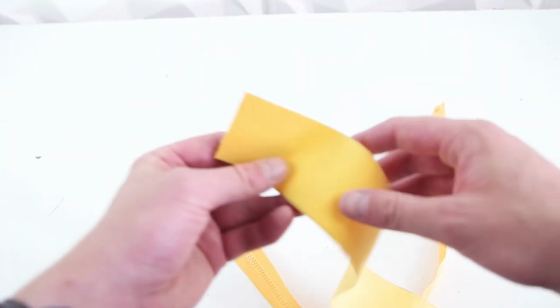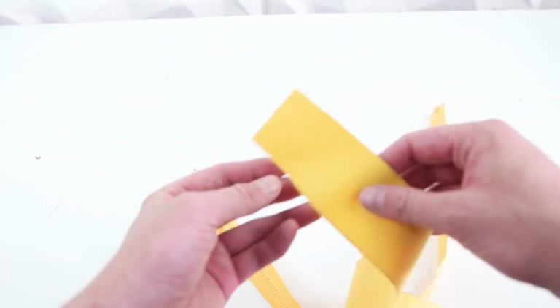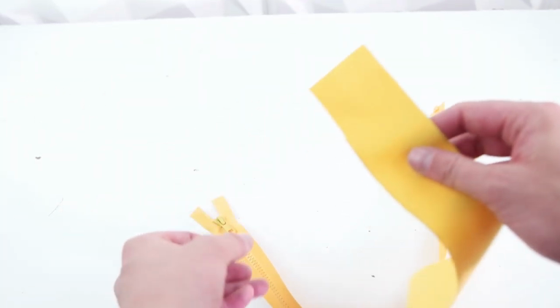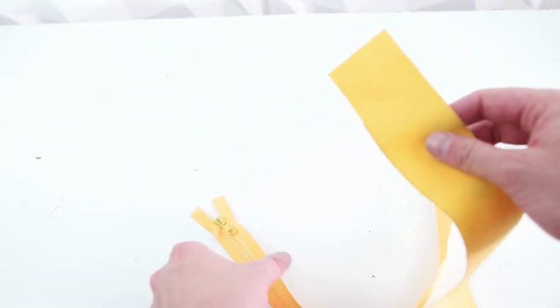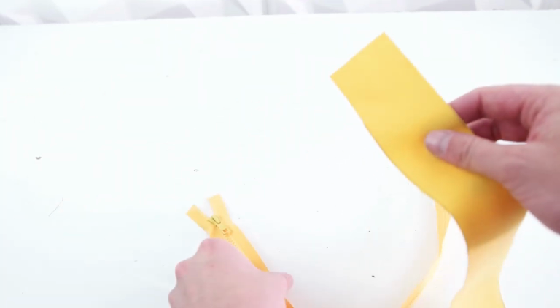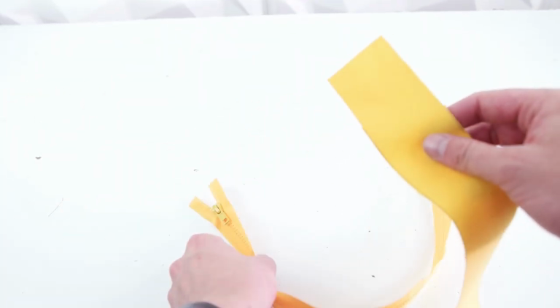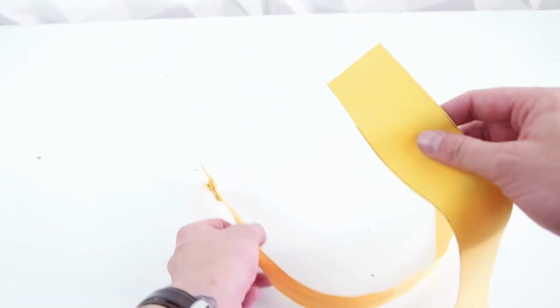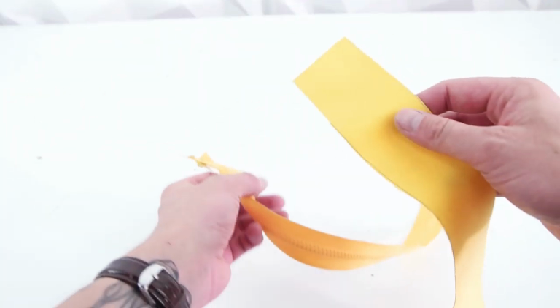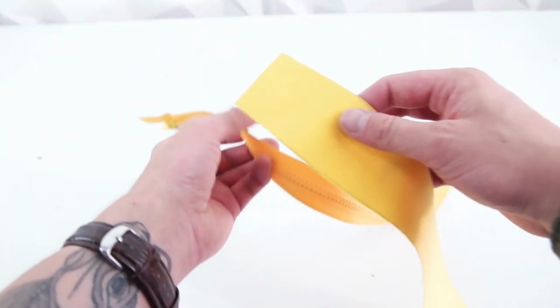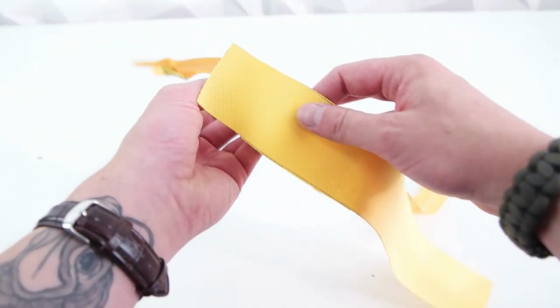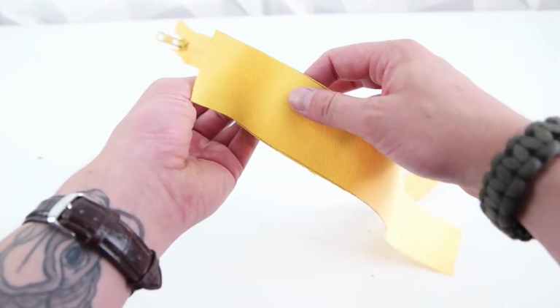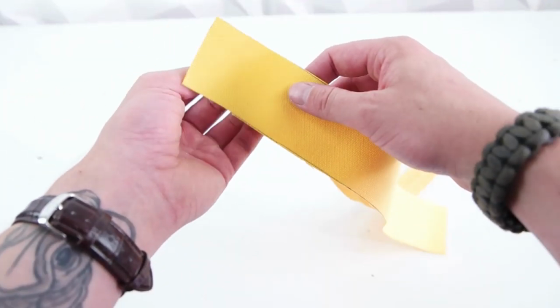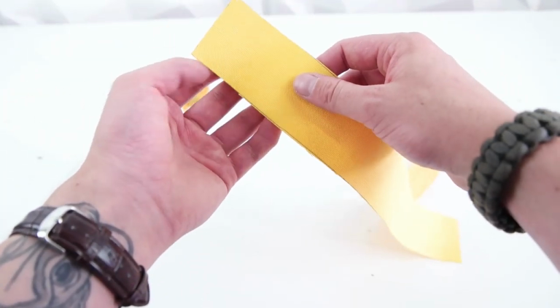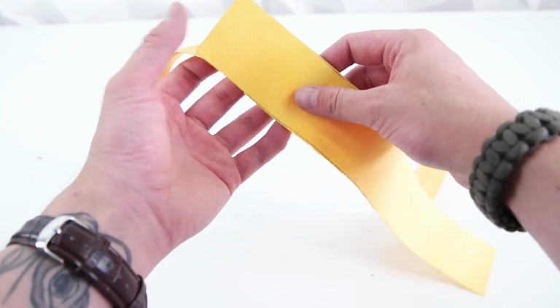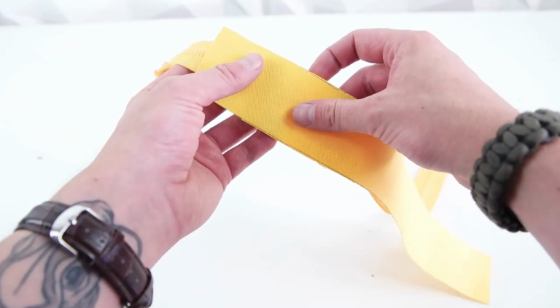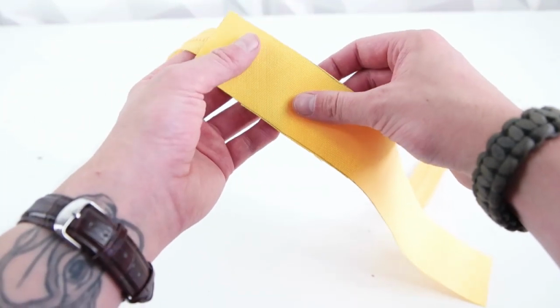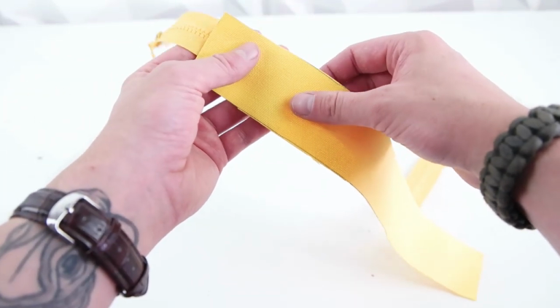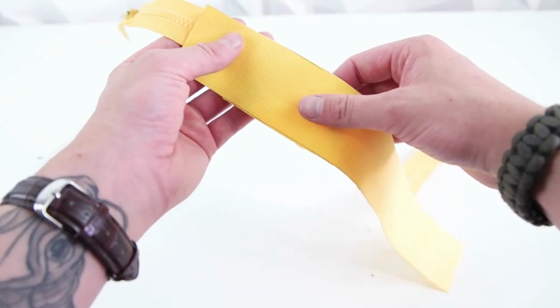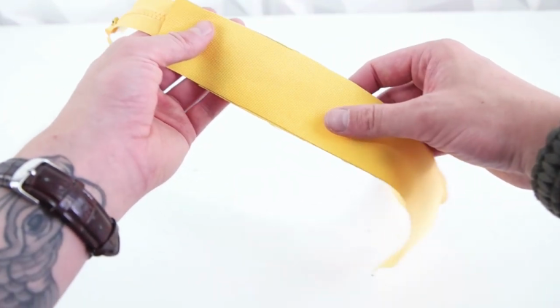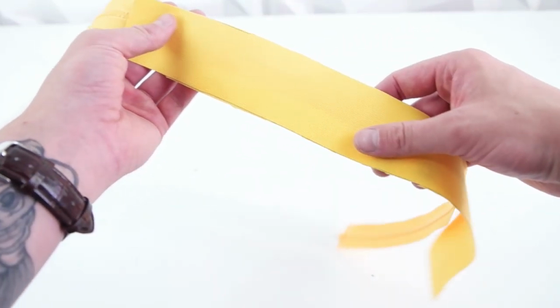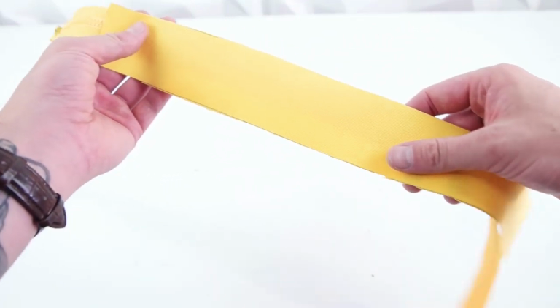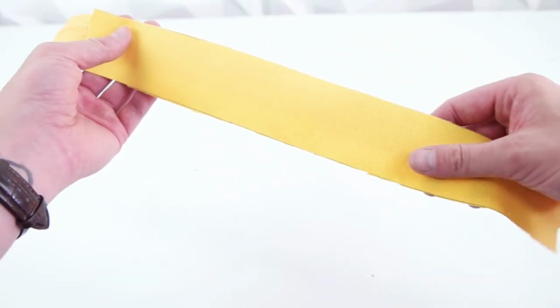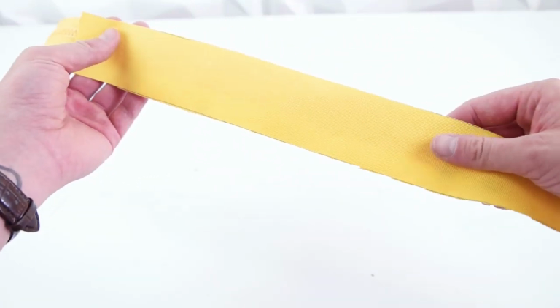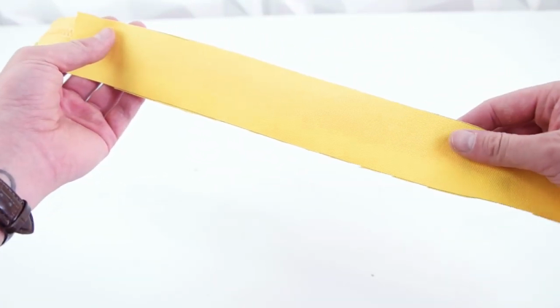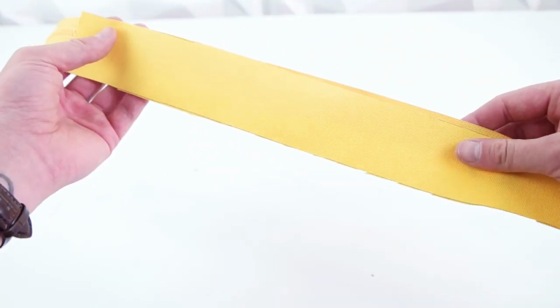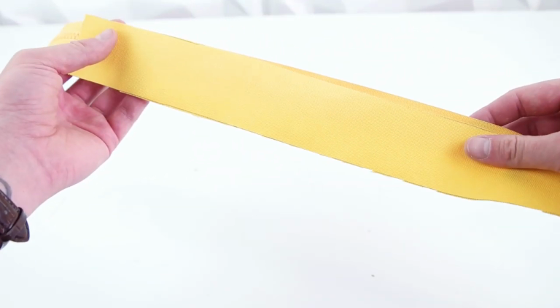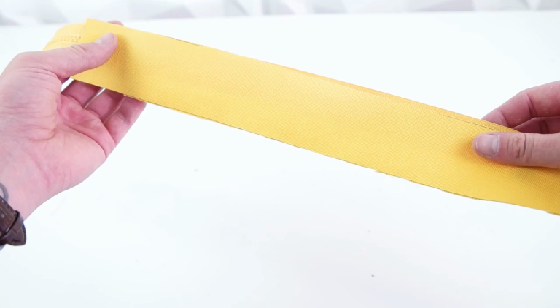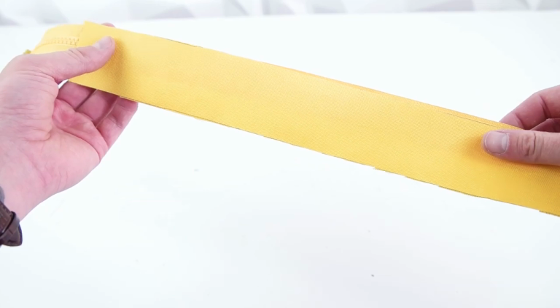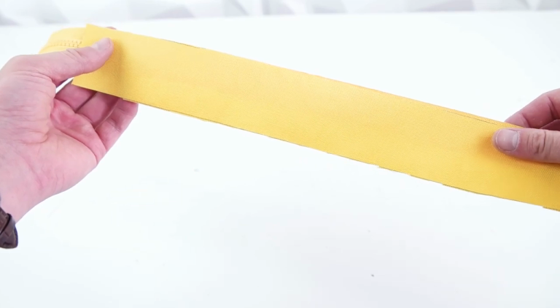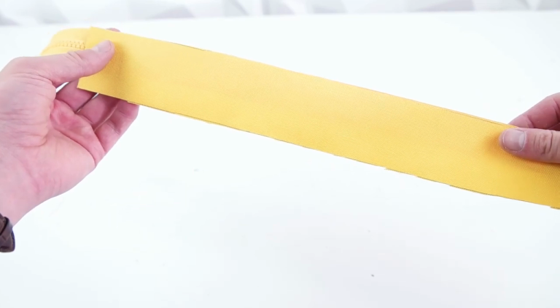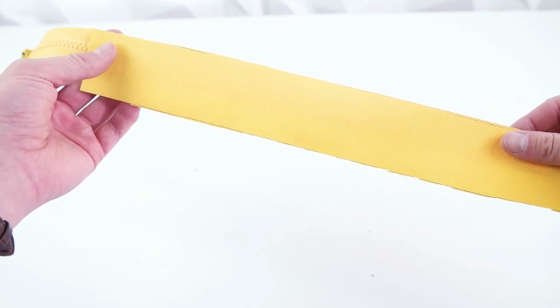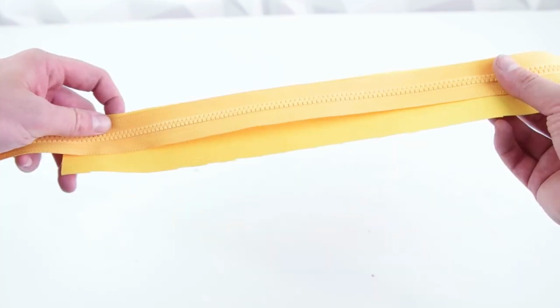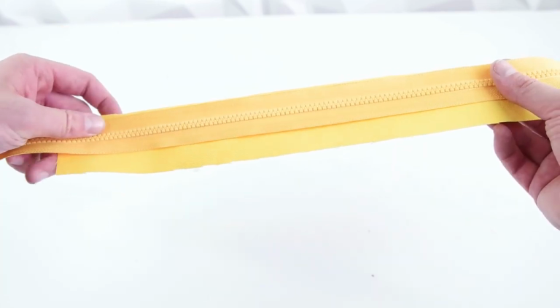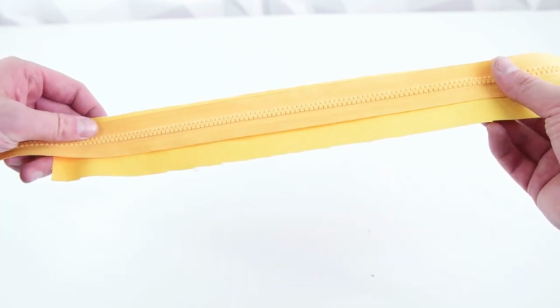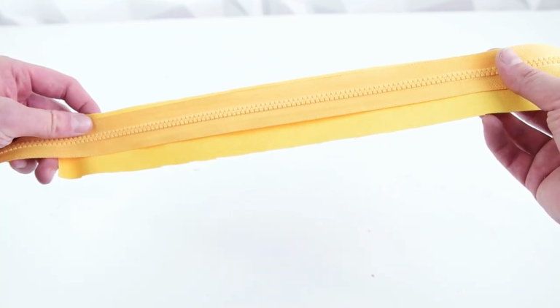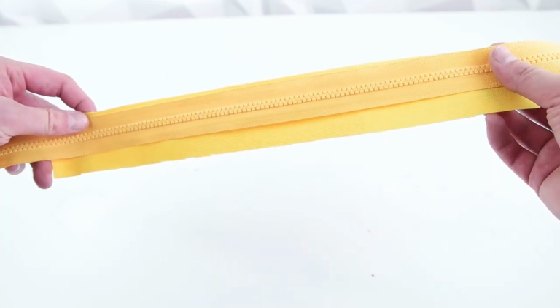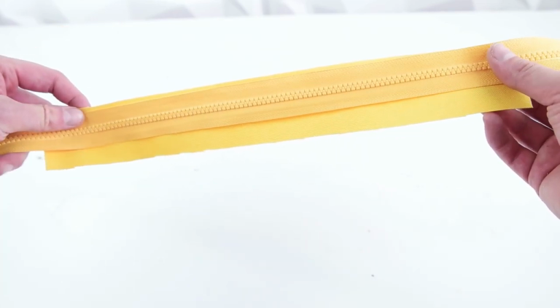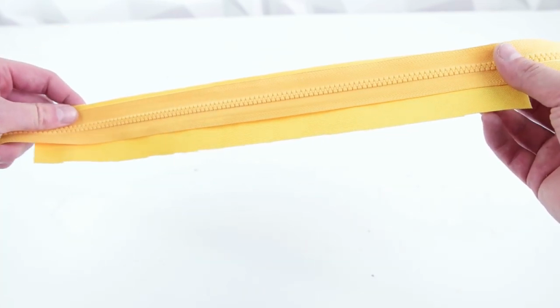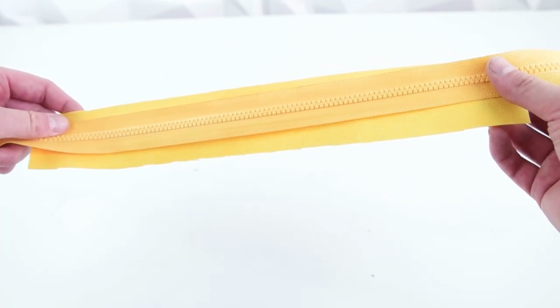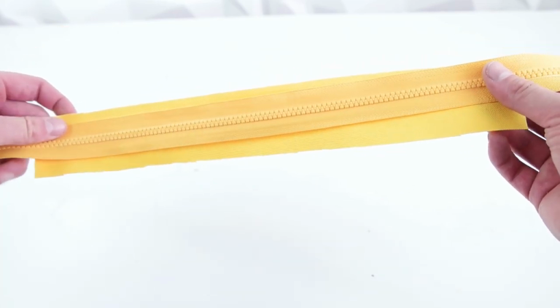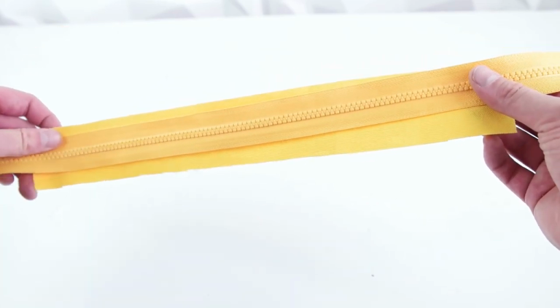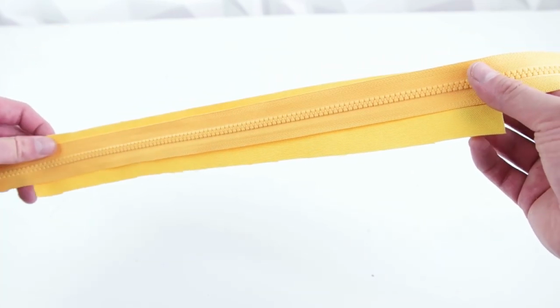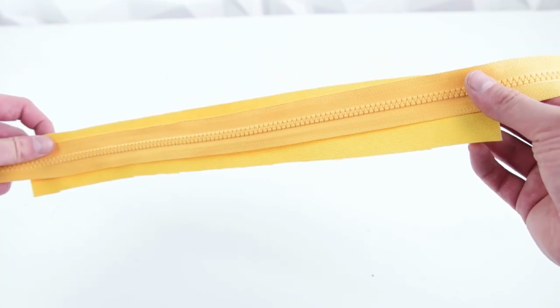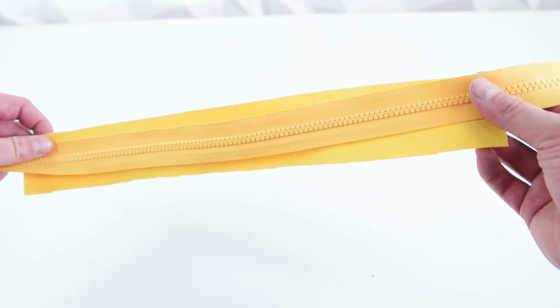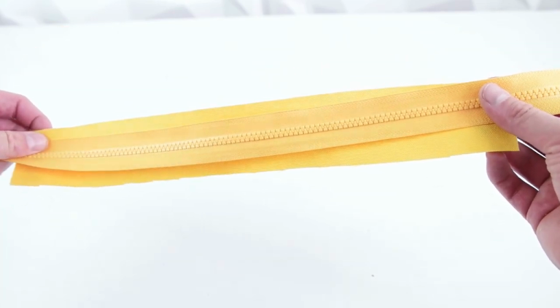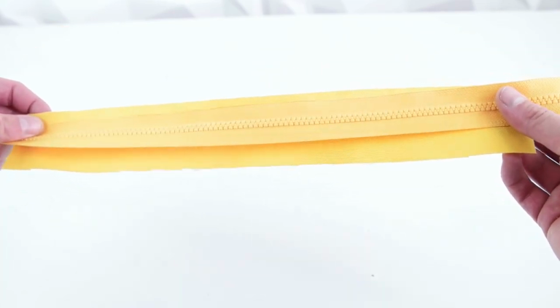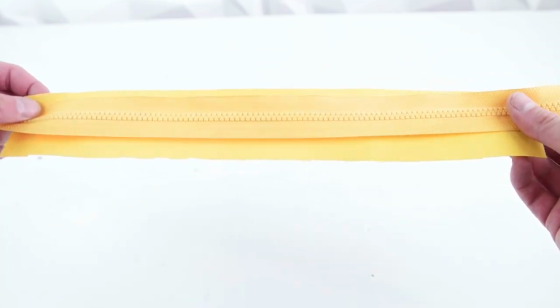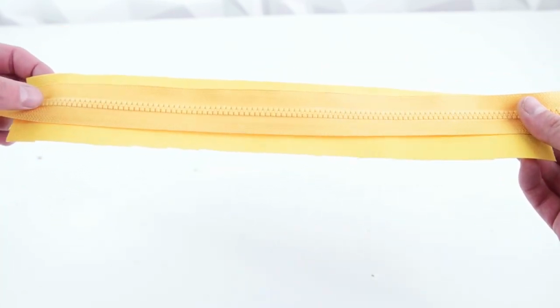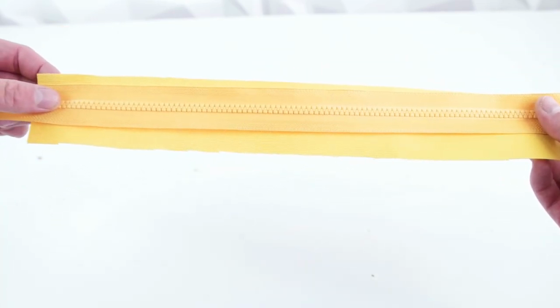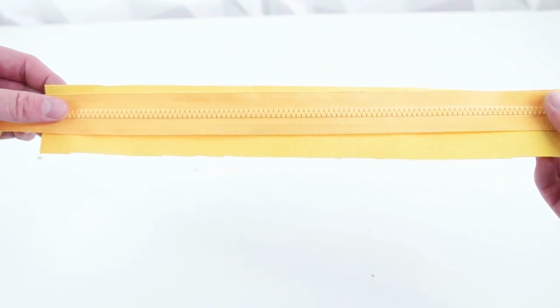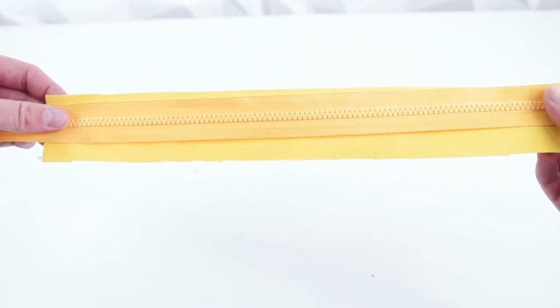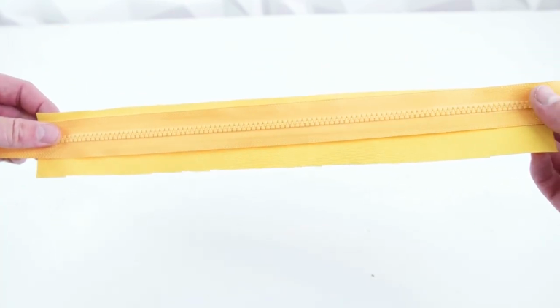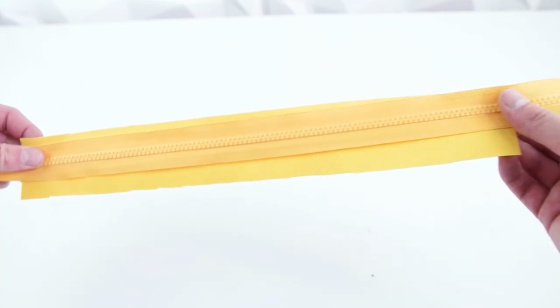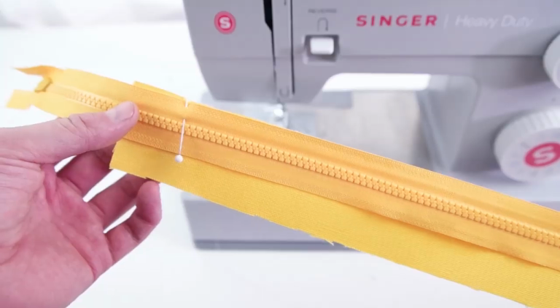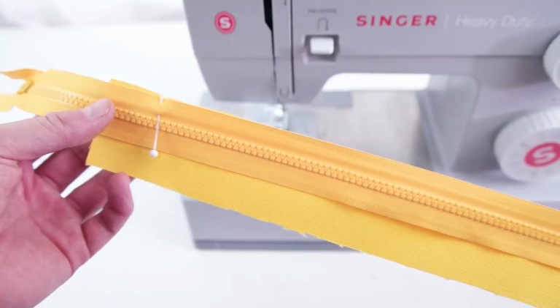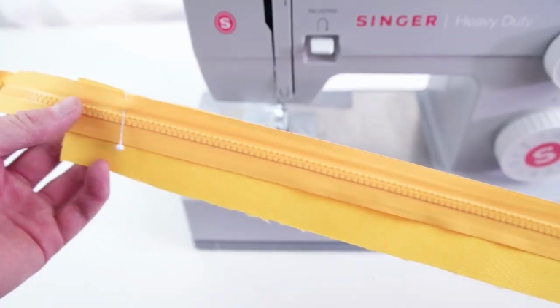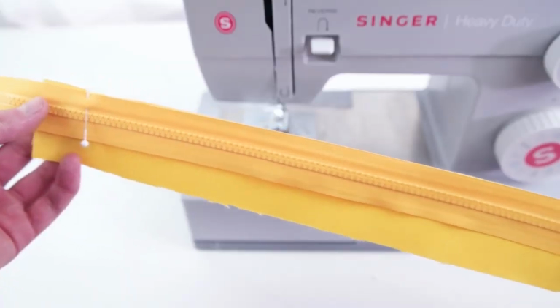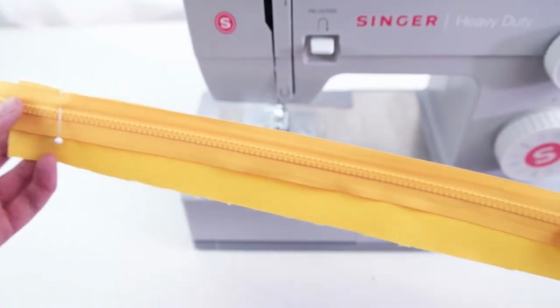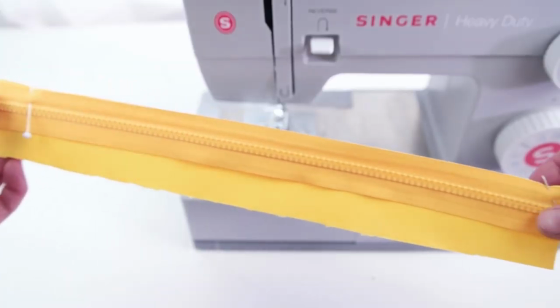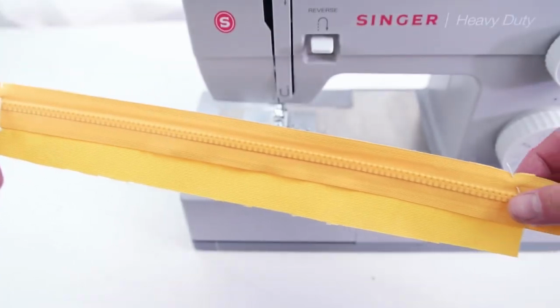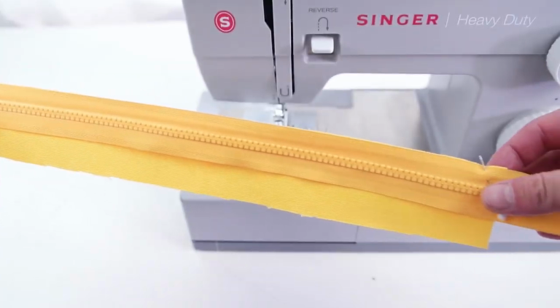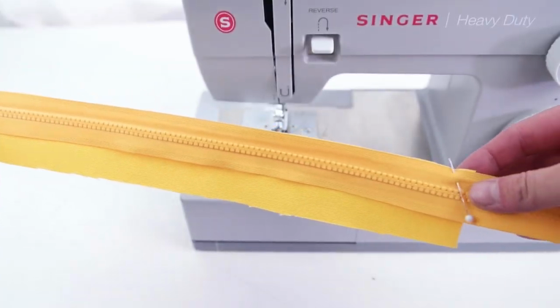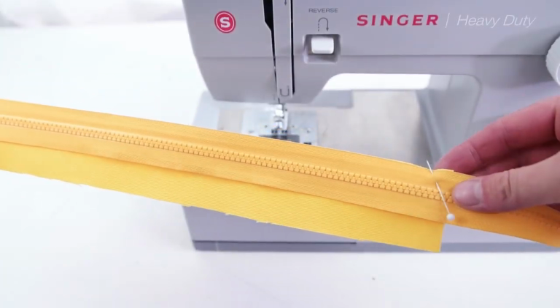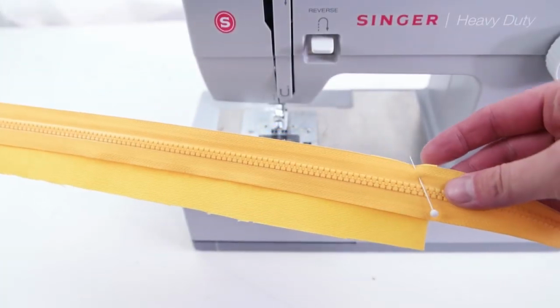Next, grab one of your zipper panels and your other zipper, line it up in the middle just like you did on the front panel, and go ahead and stitch that on.